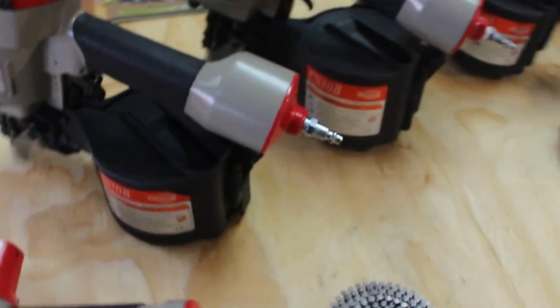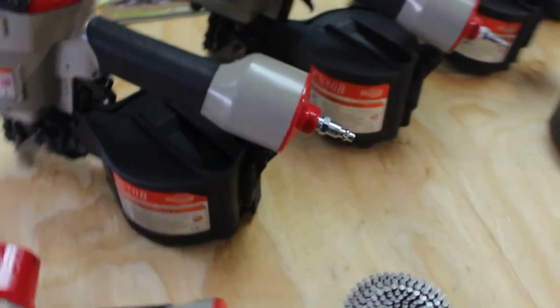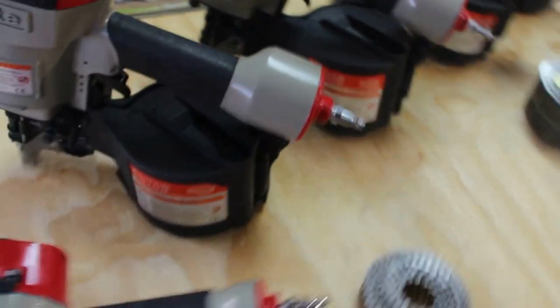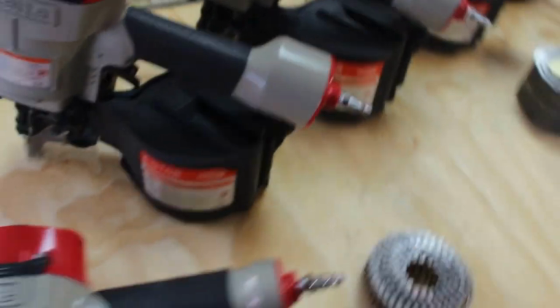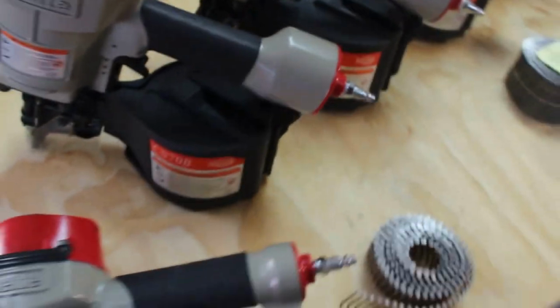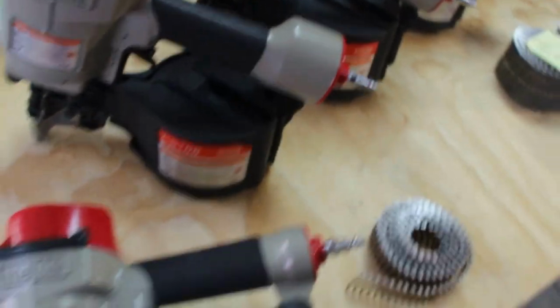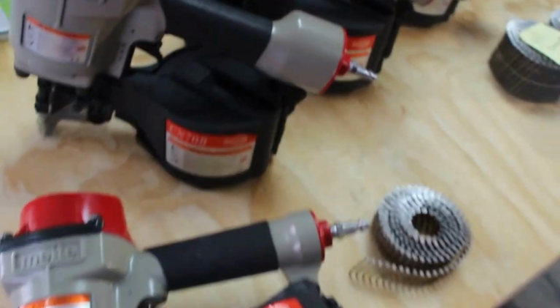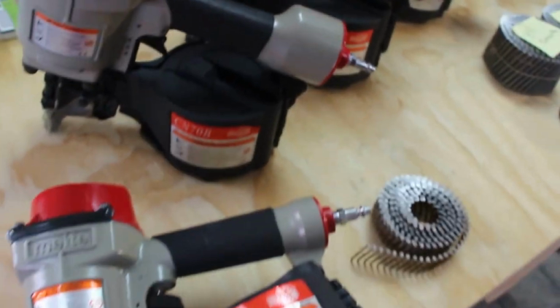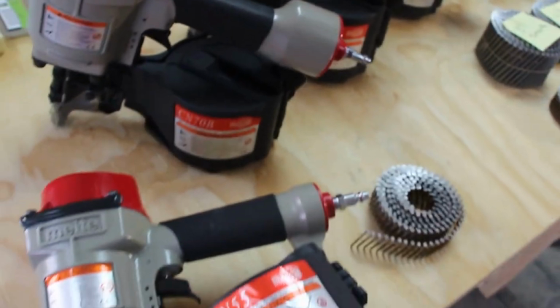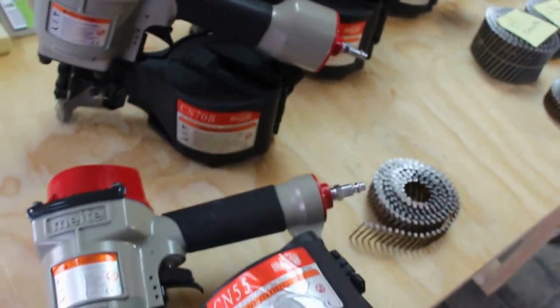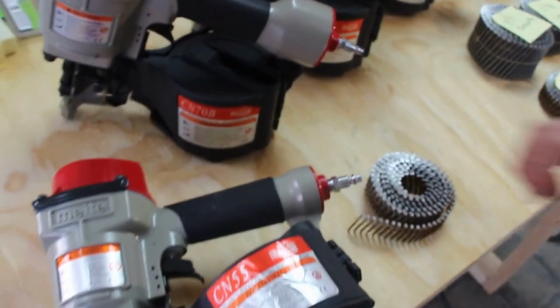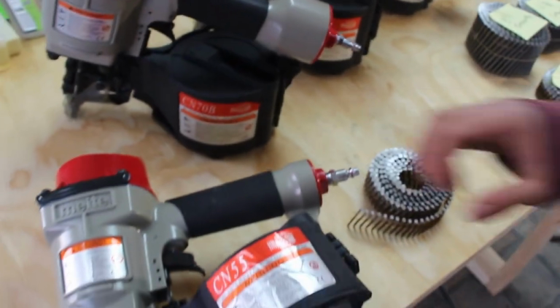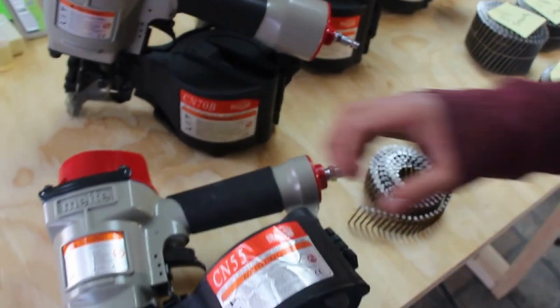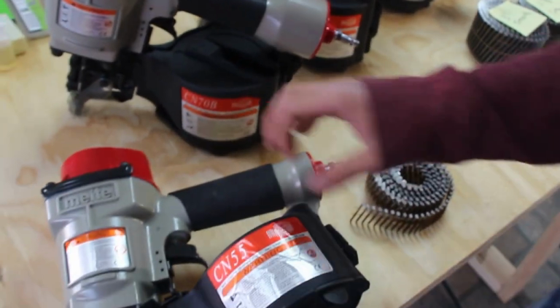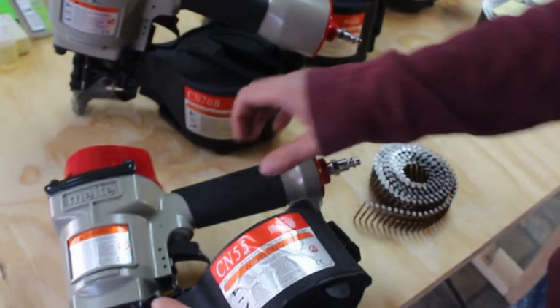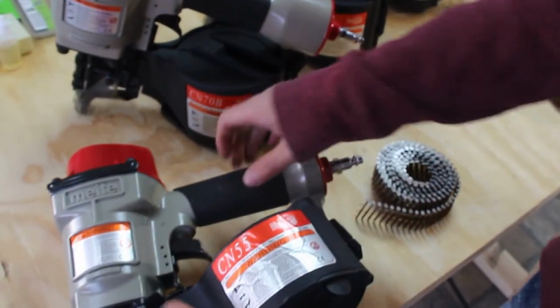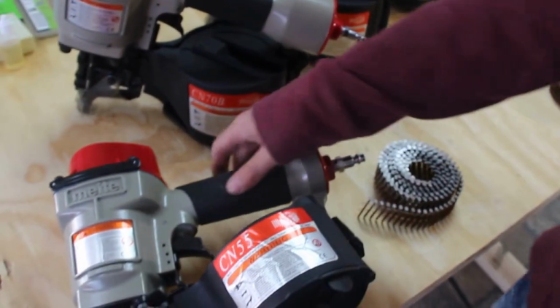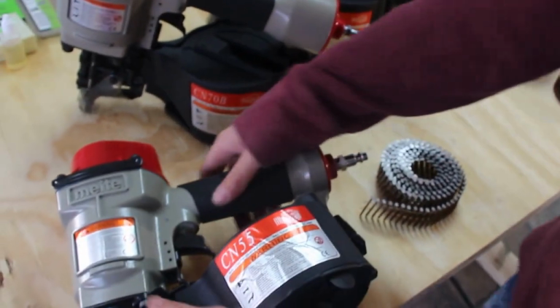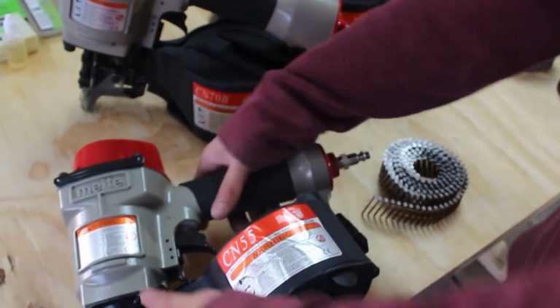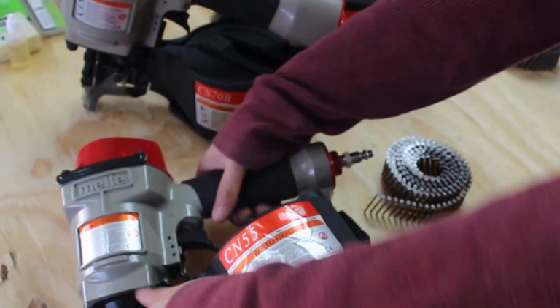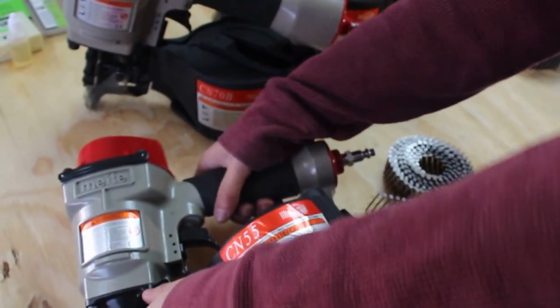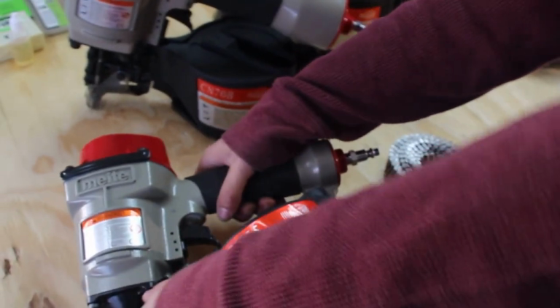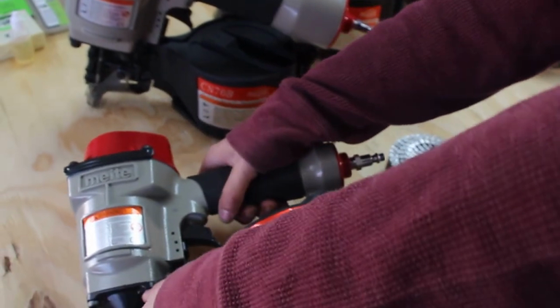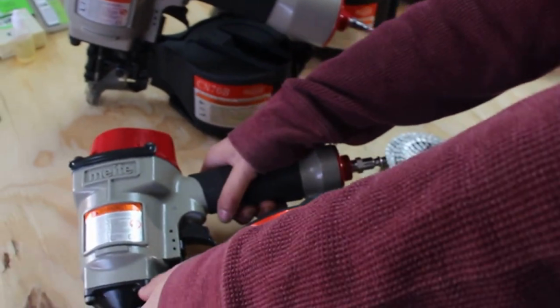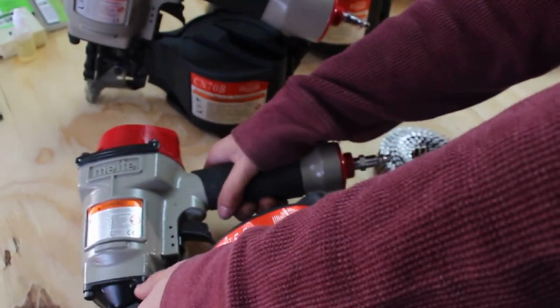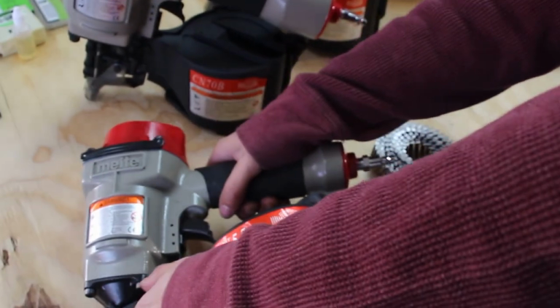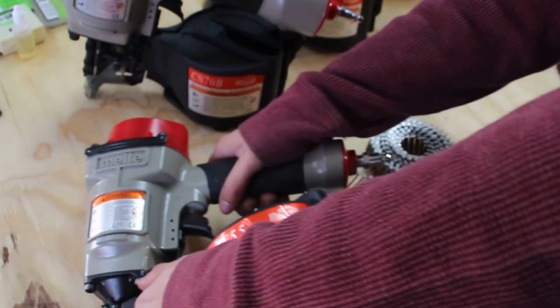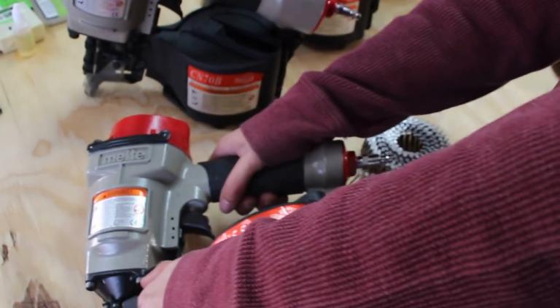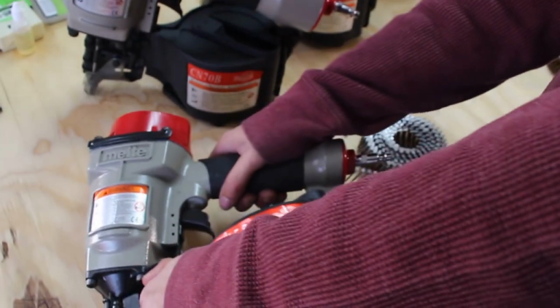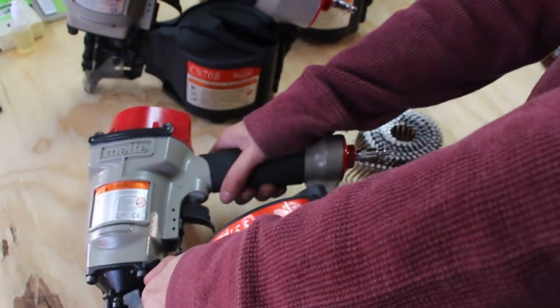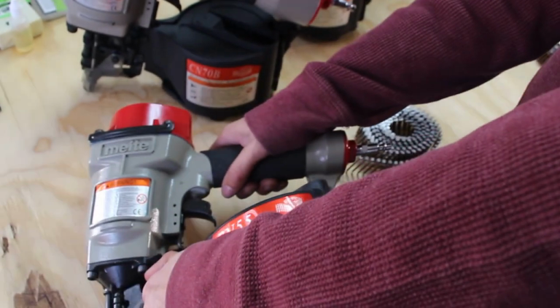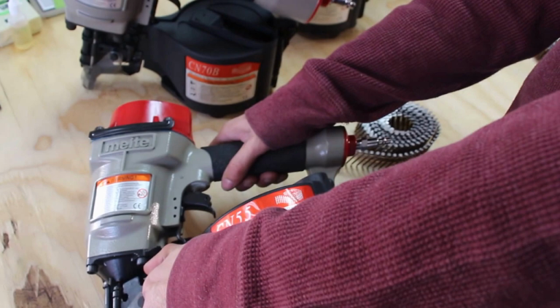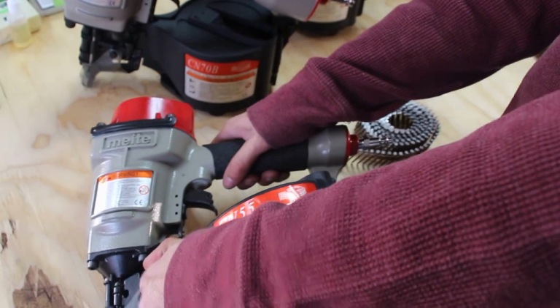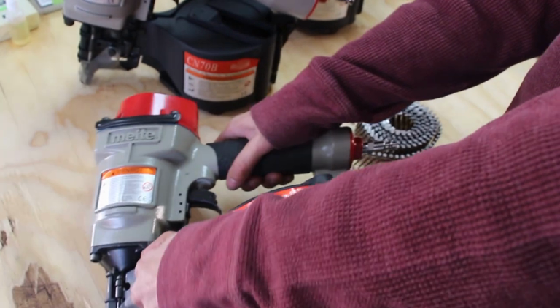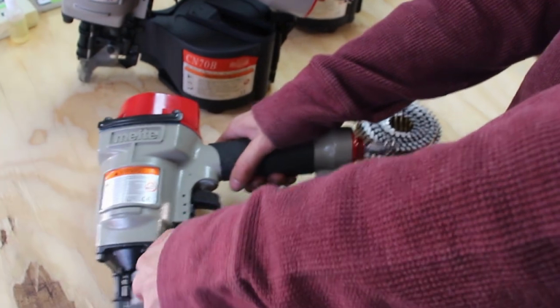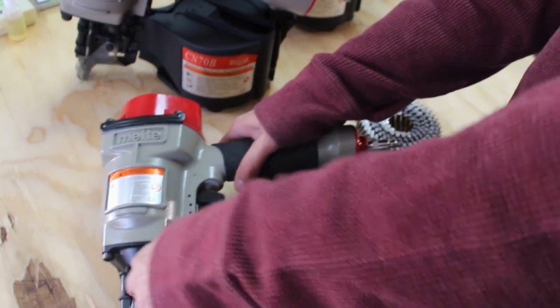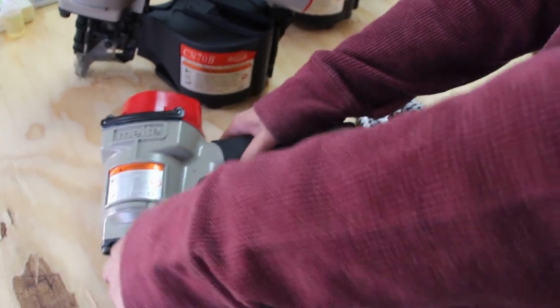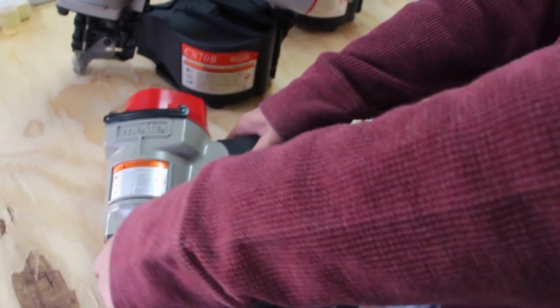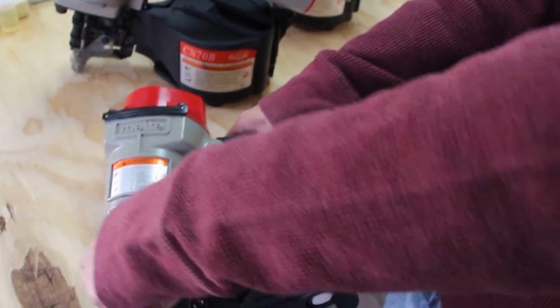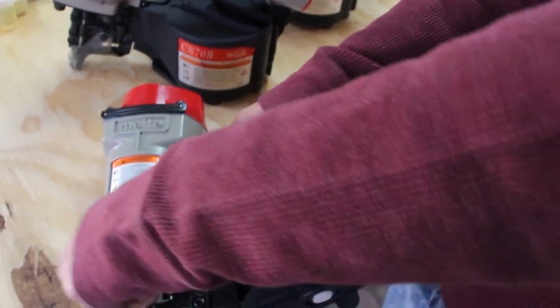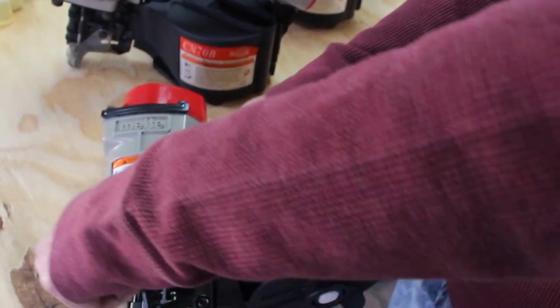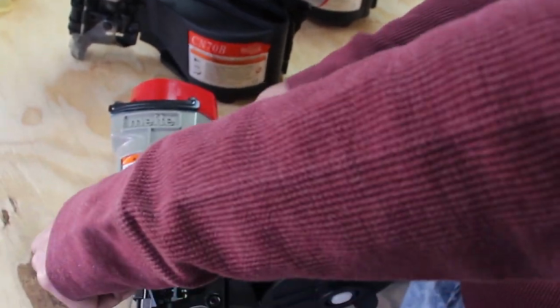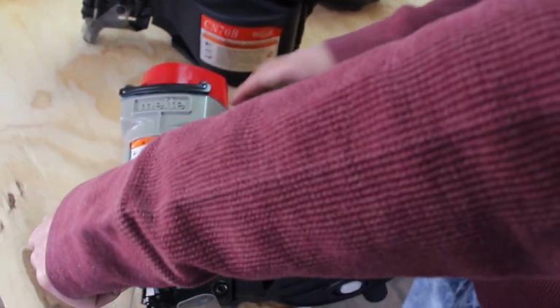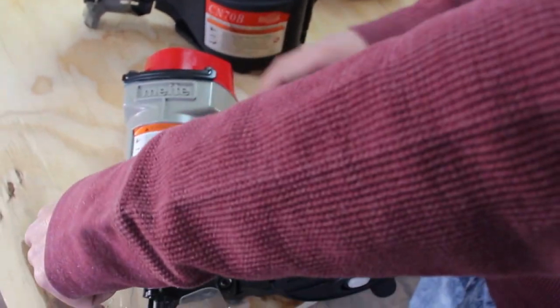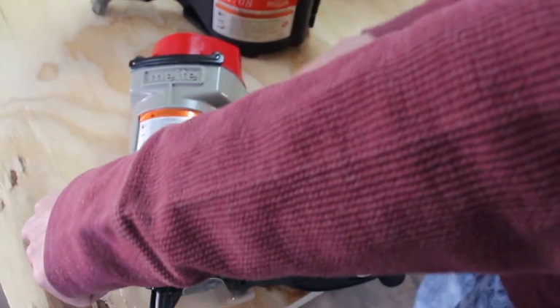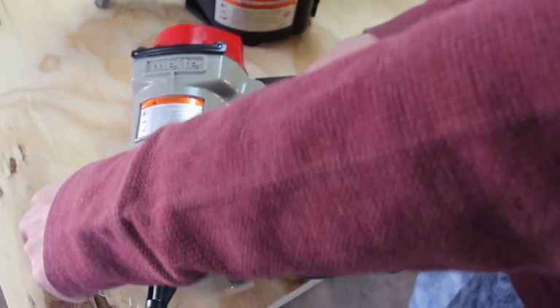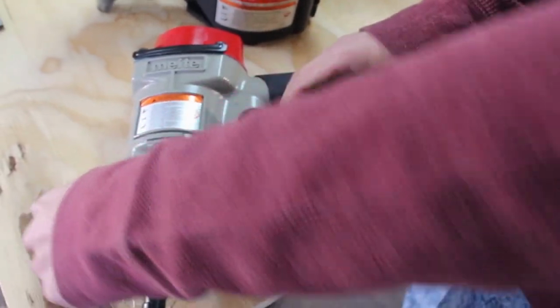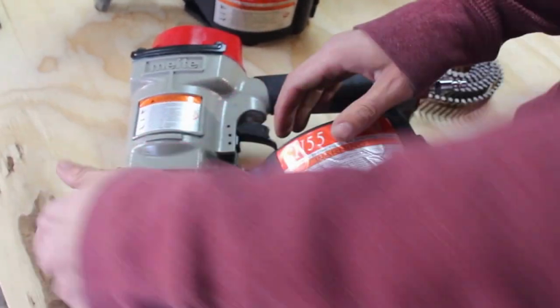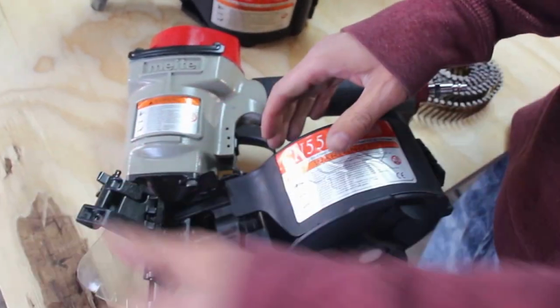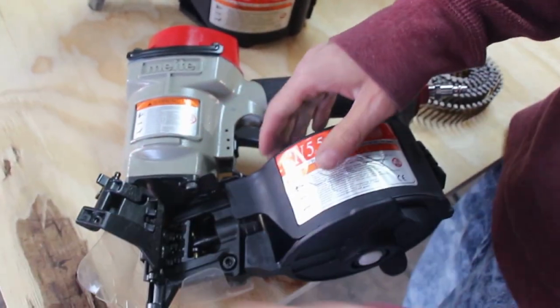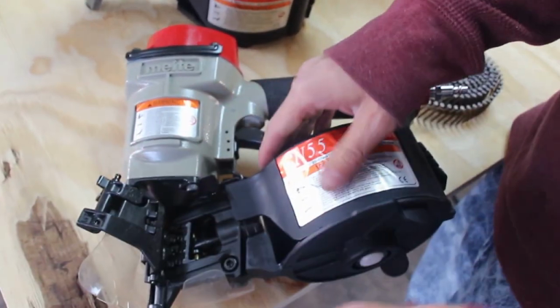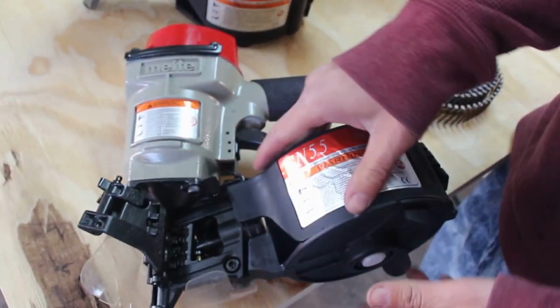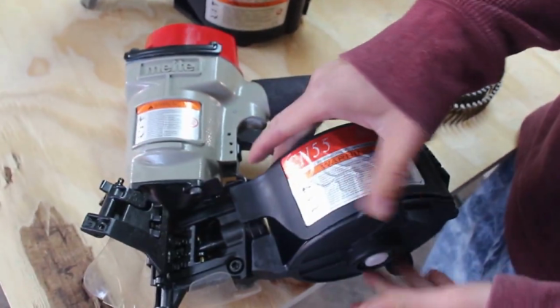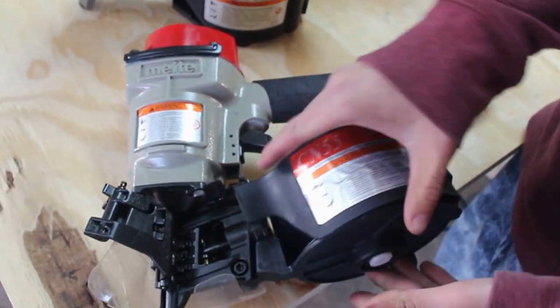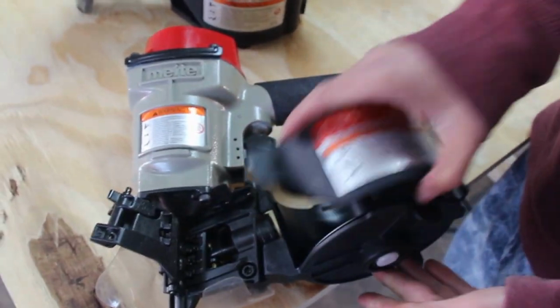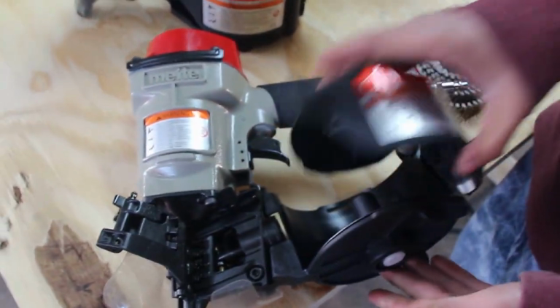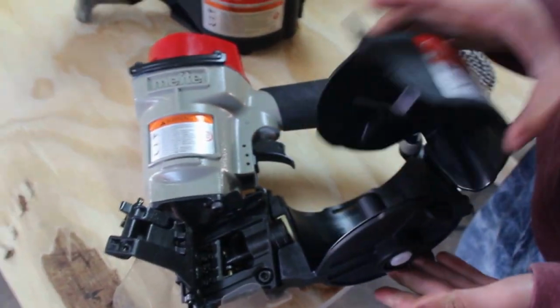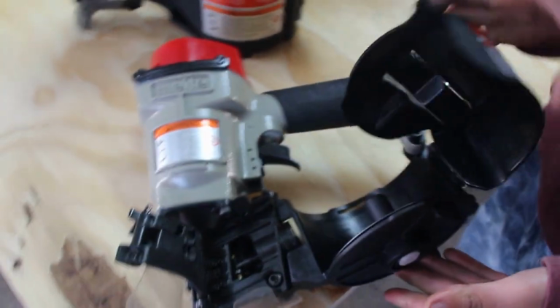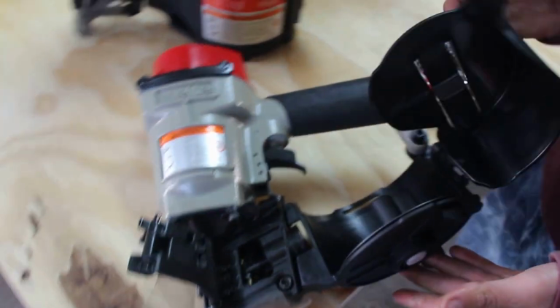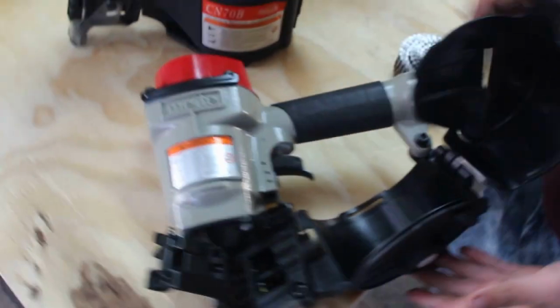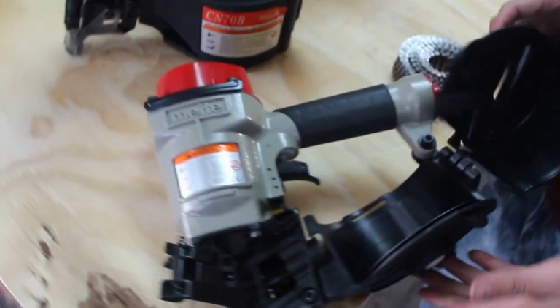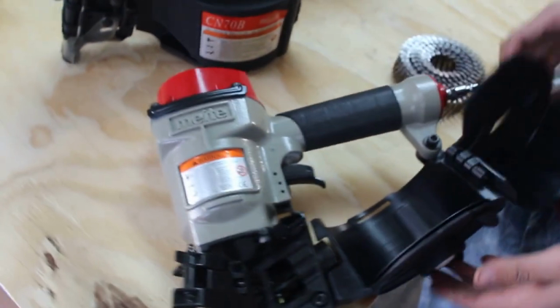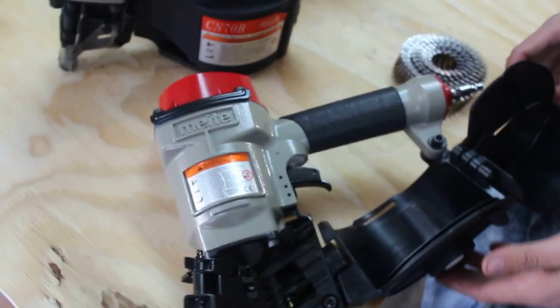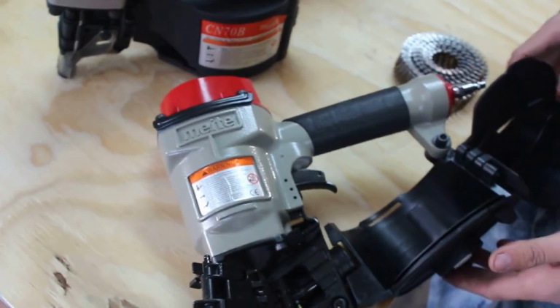Let me switch my side real quick — pull this down, take this out, pull this apart.